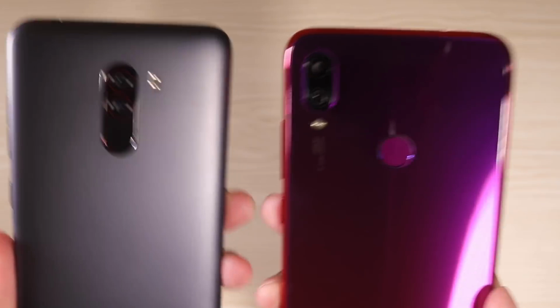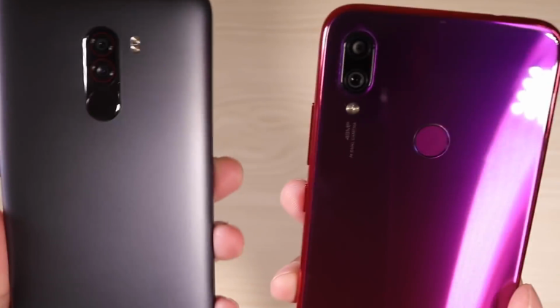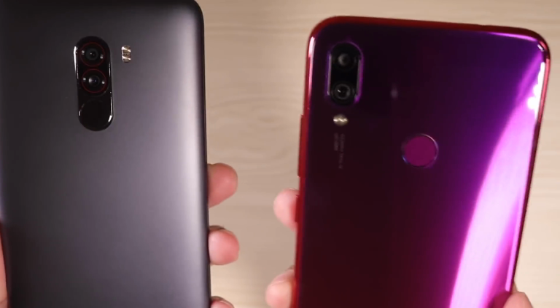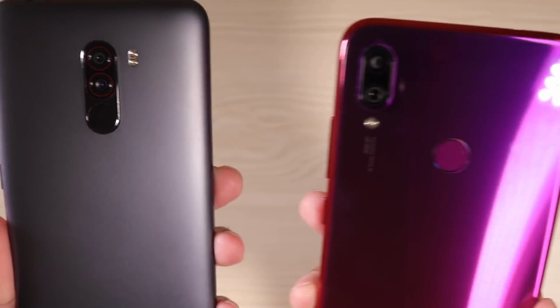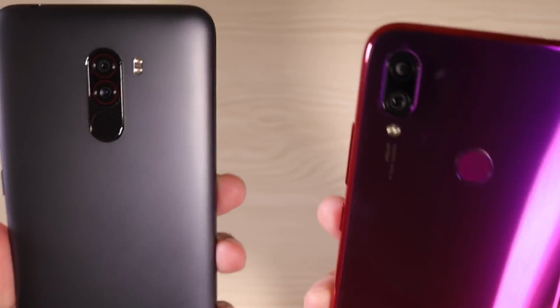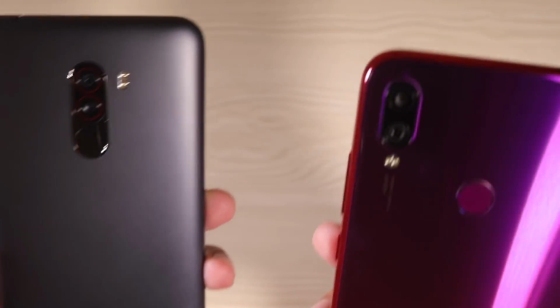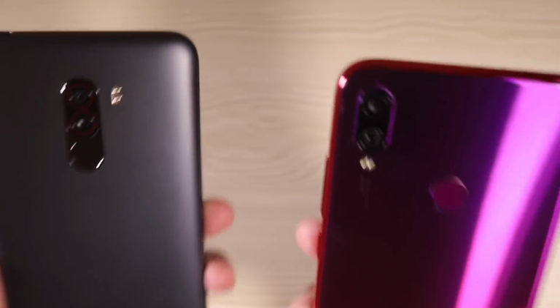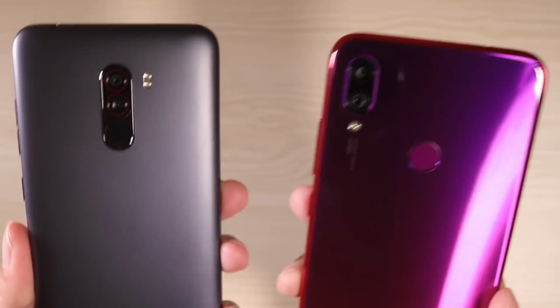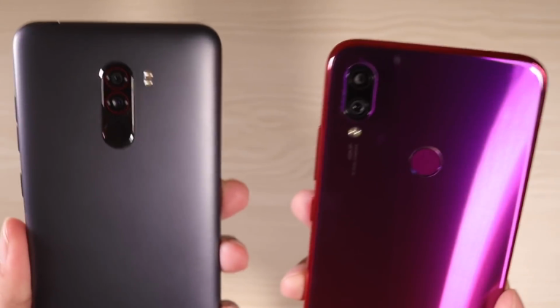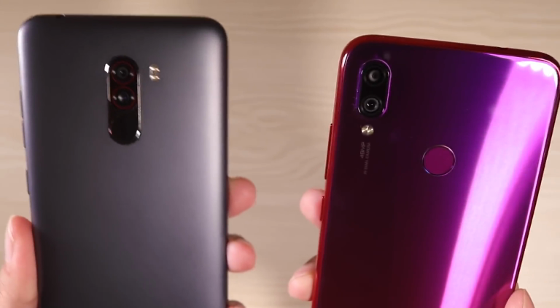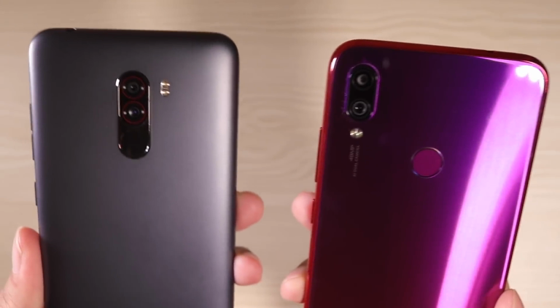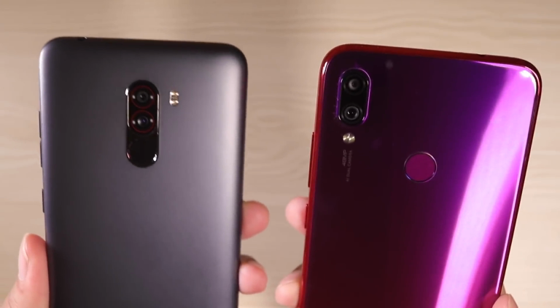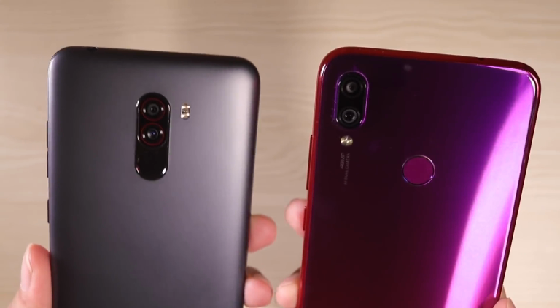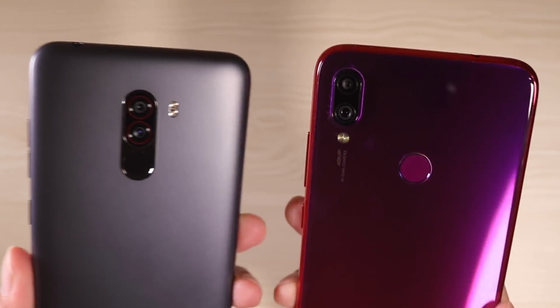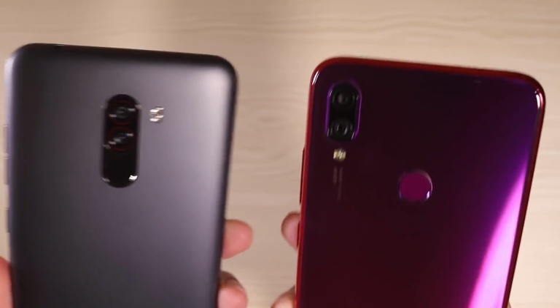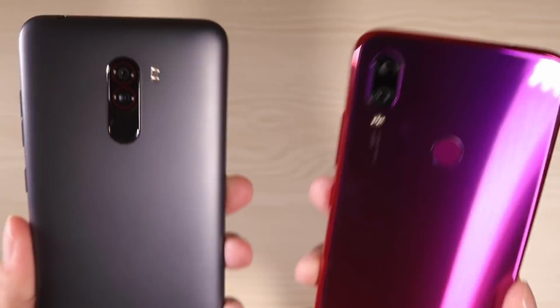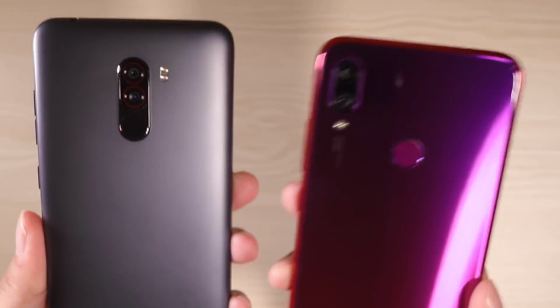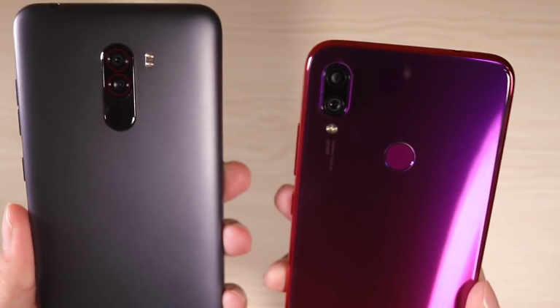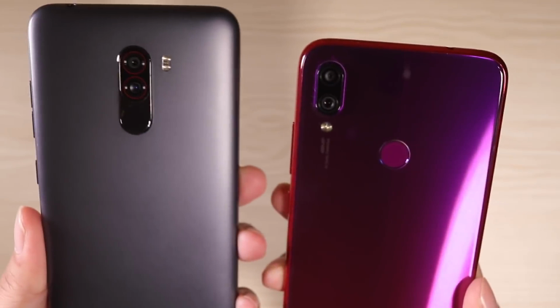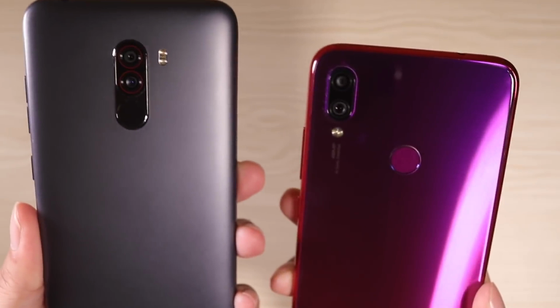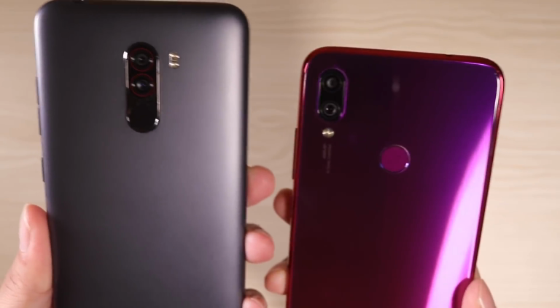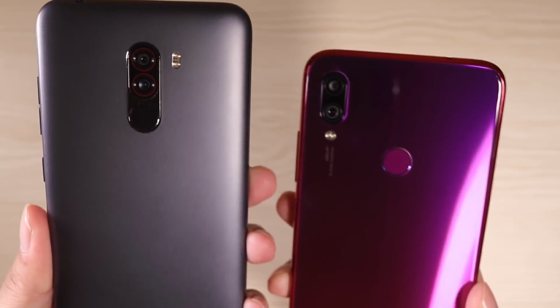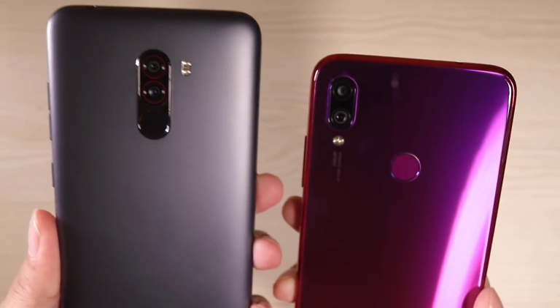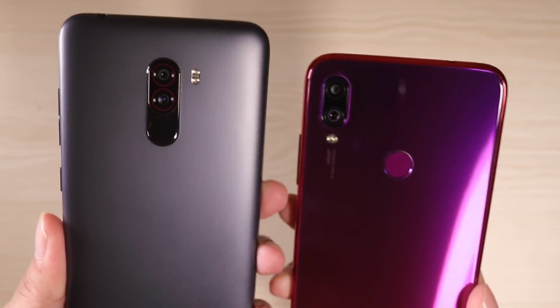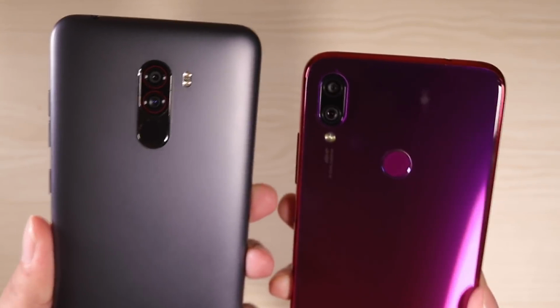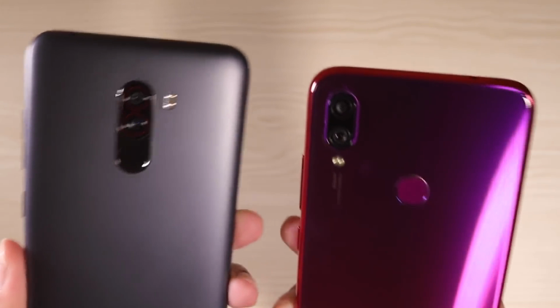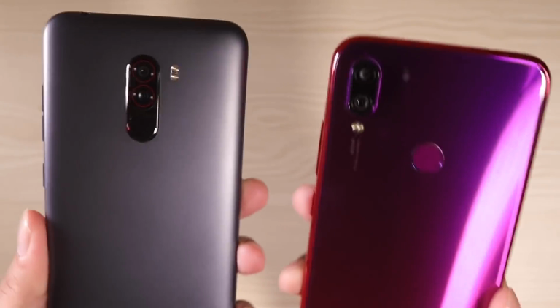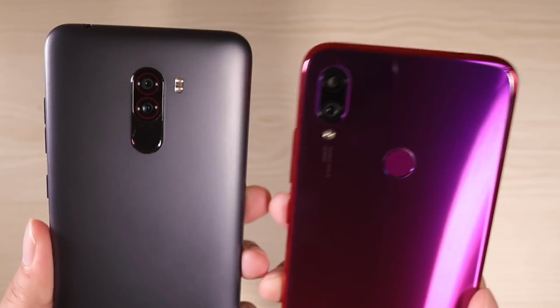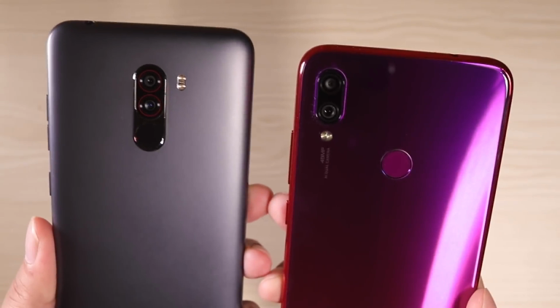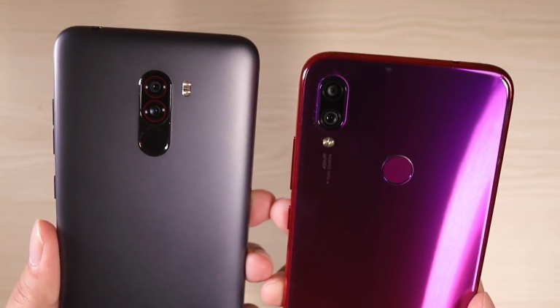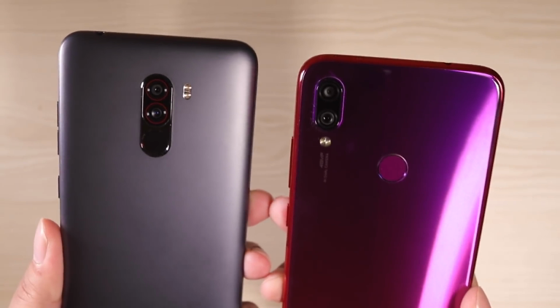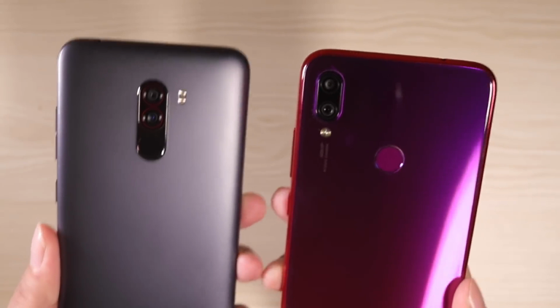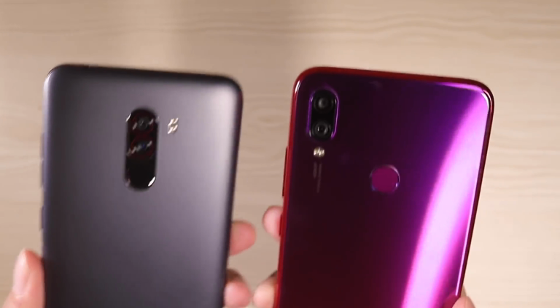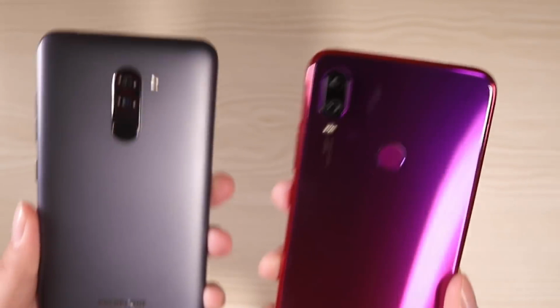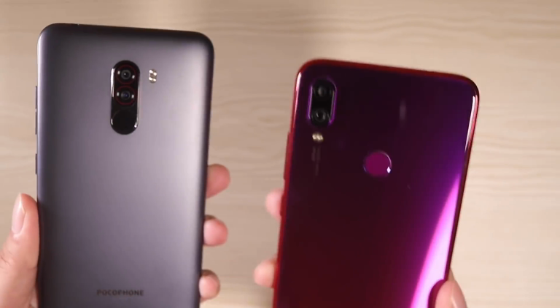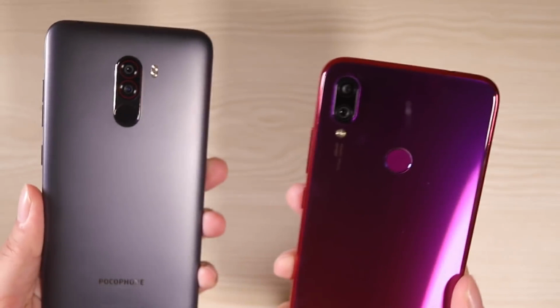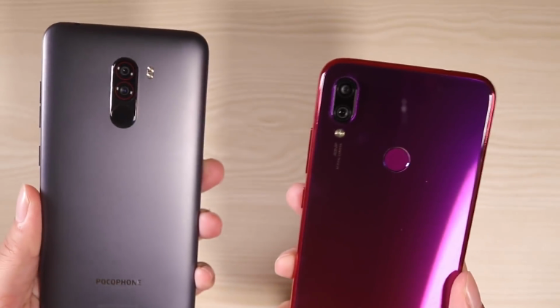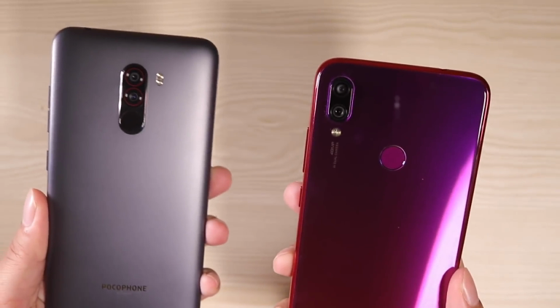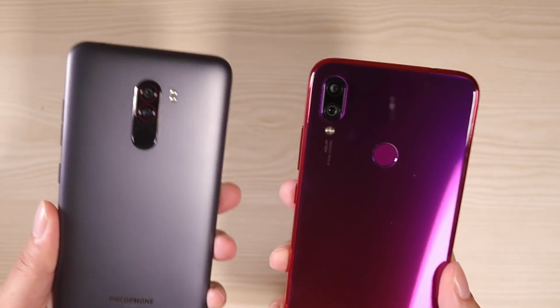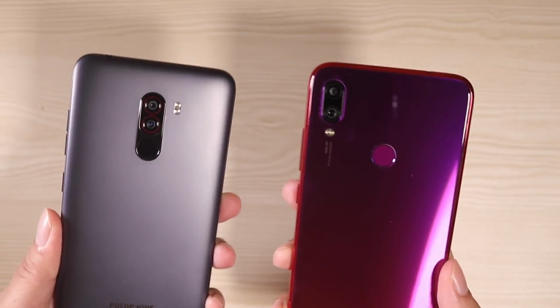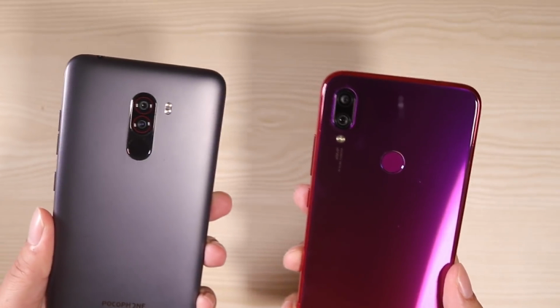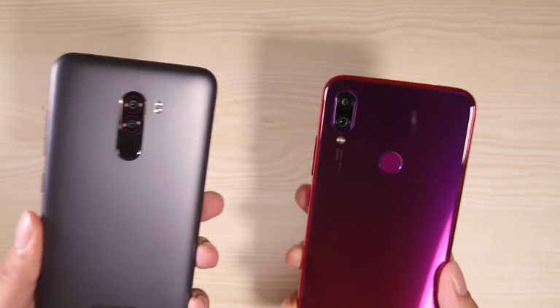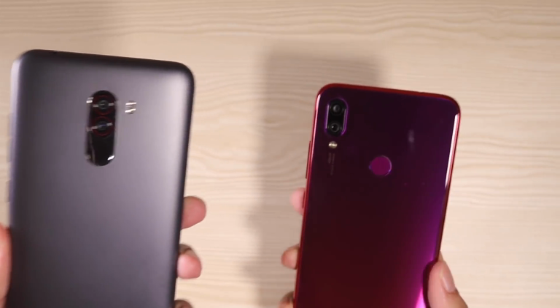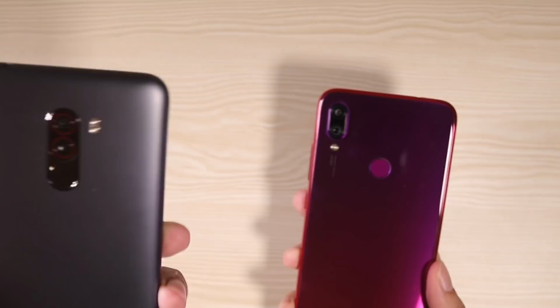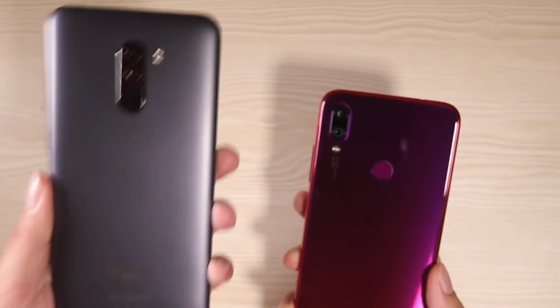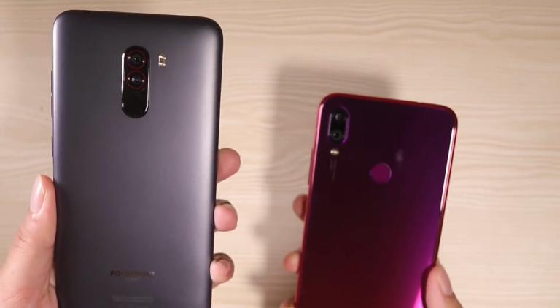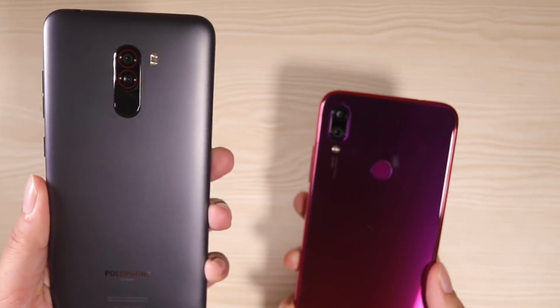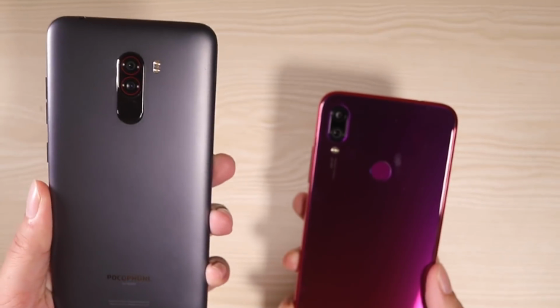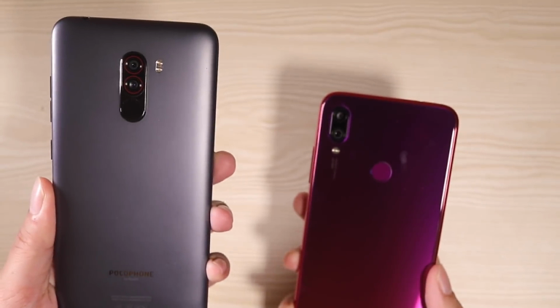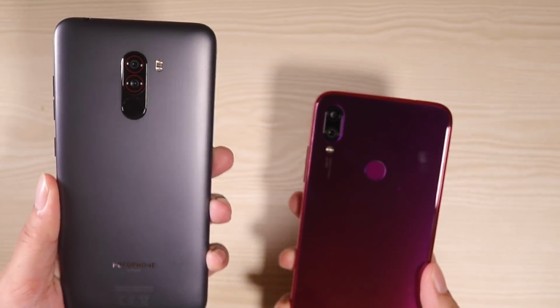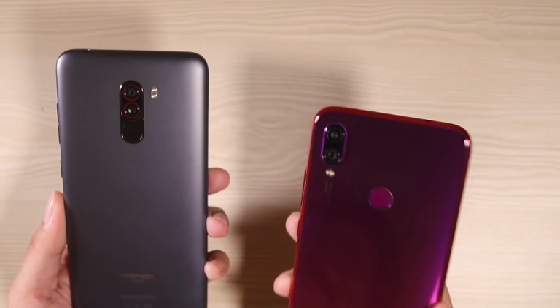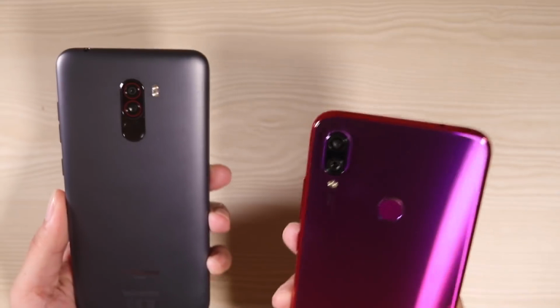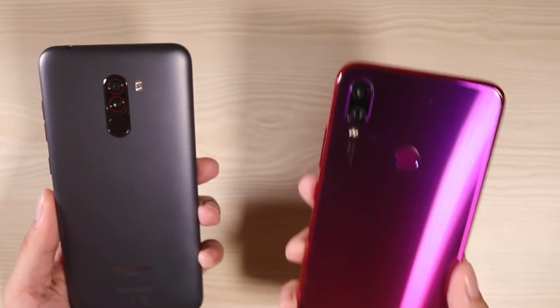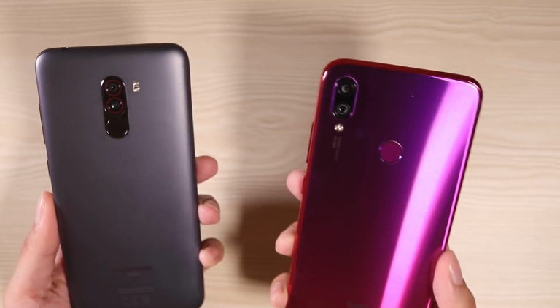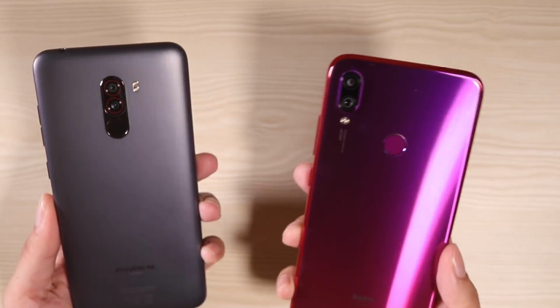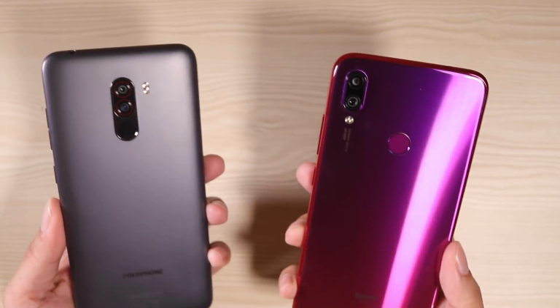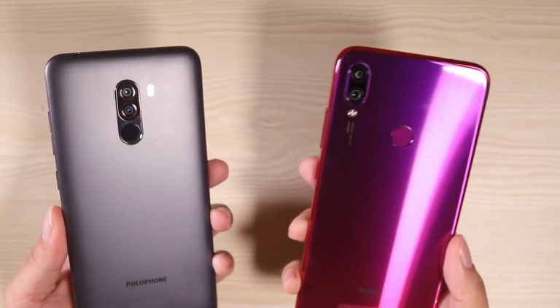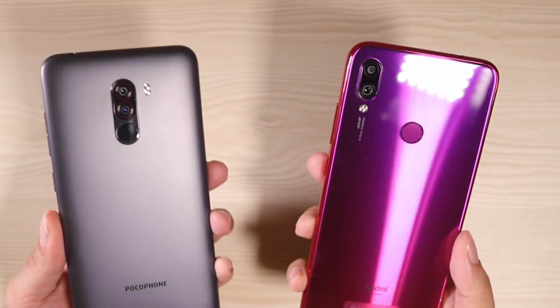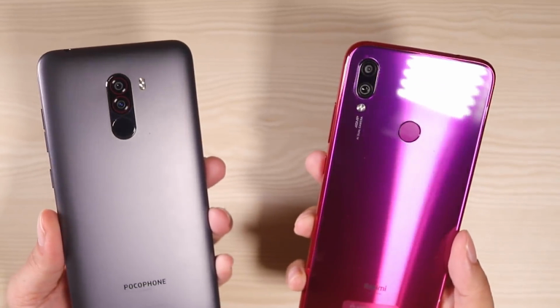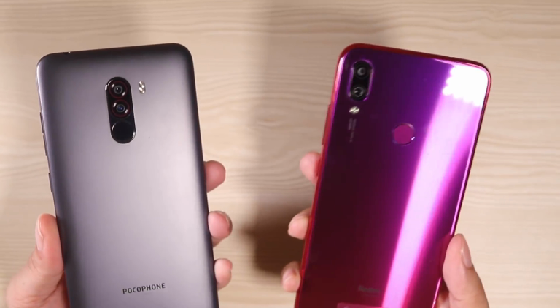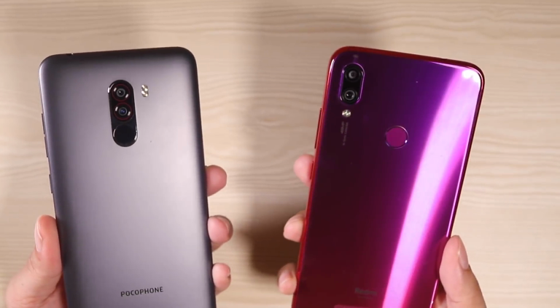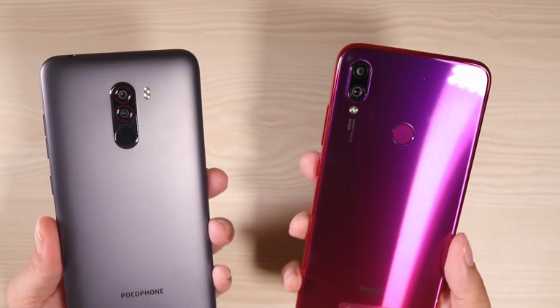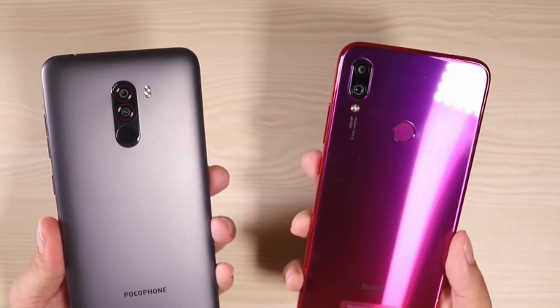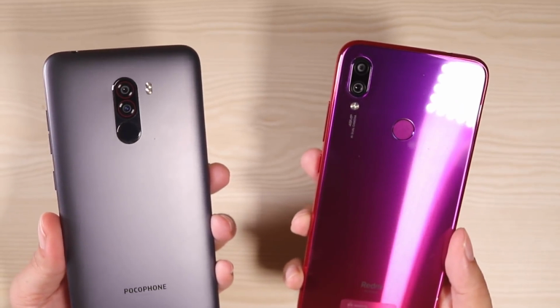Hey, what's up guys? Welcome back to TechBeans. This is the camera comparison between the Pocophone F1 and the Redmi Note 7.